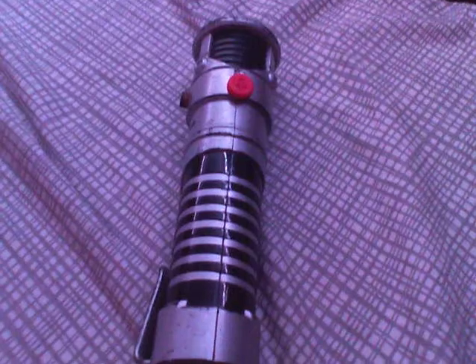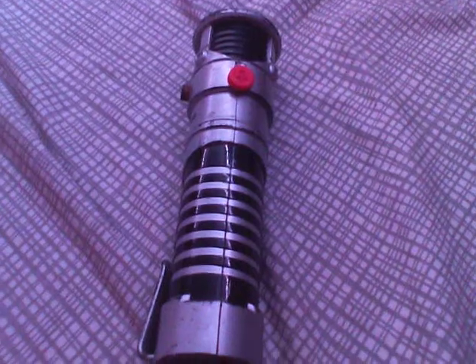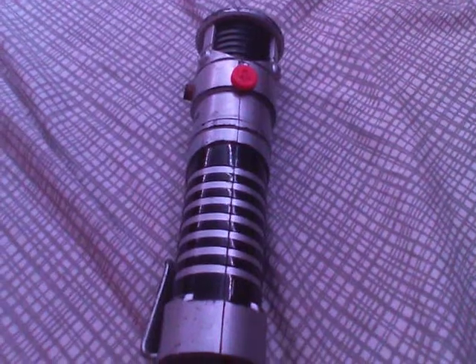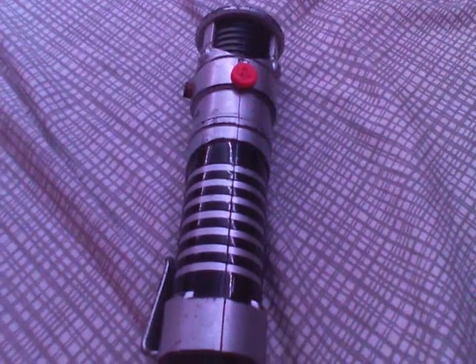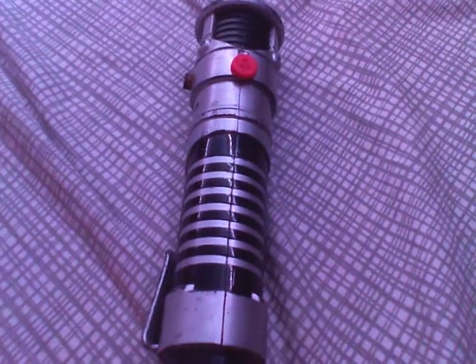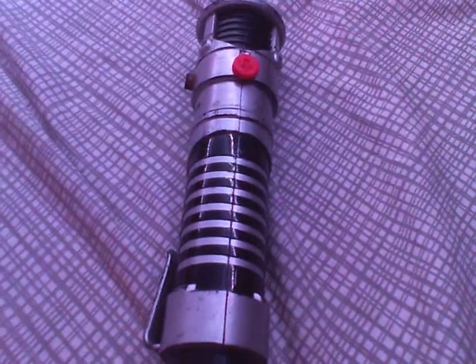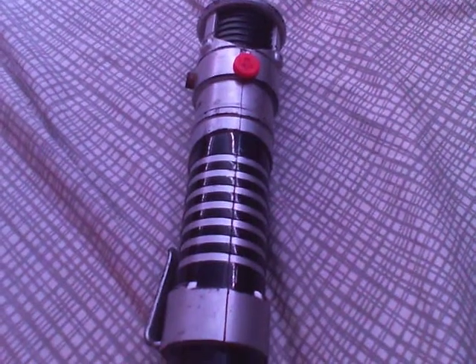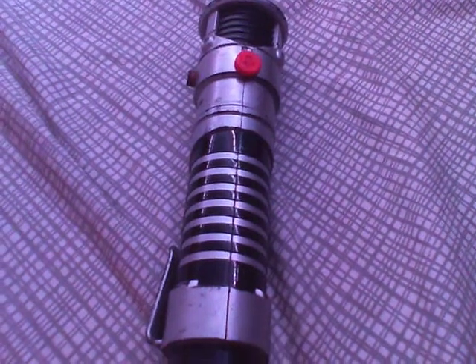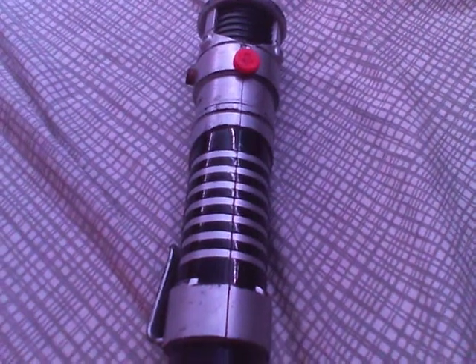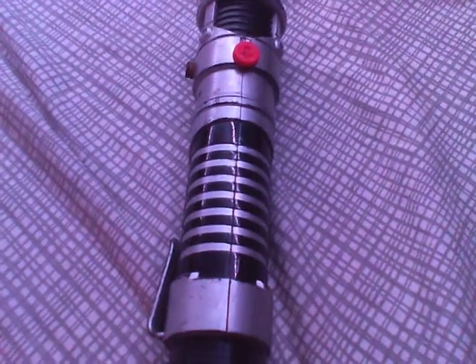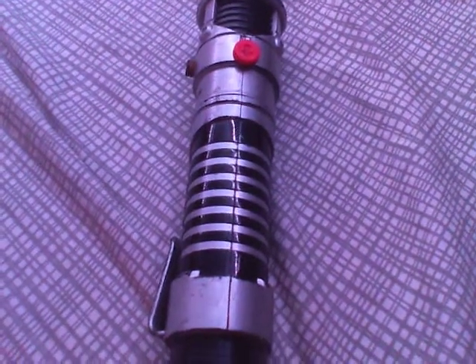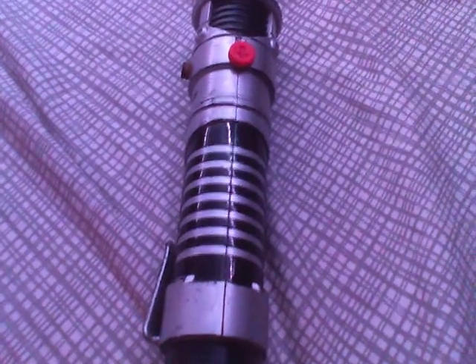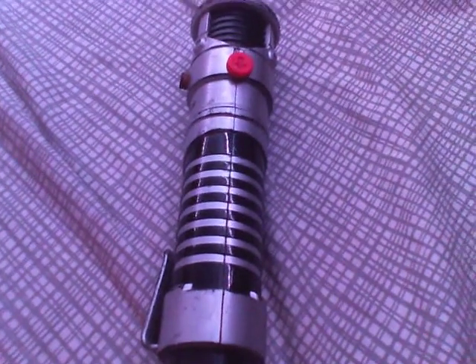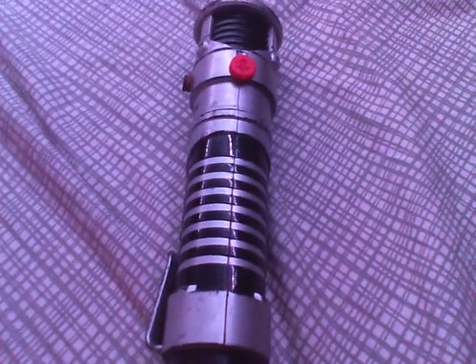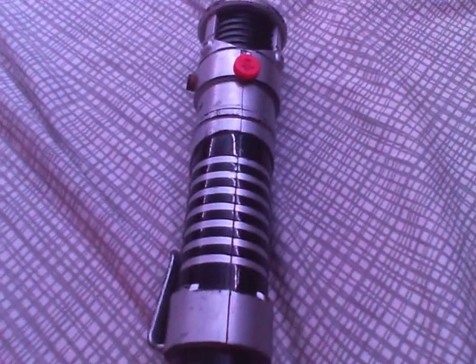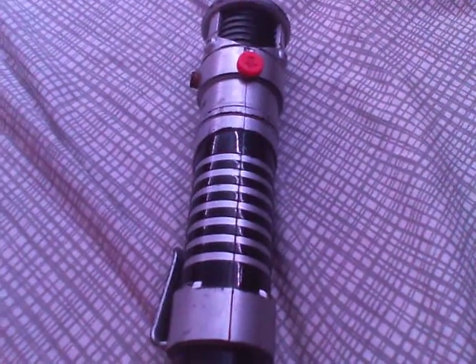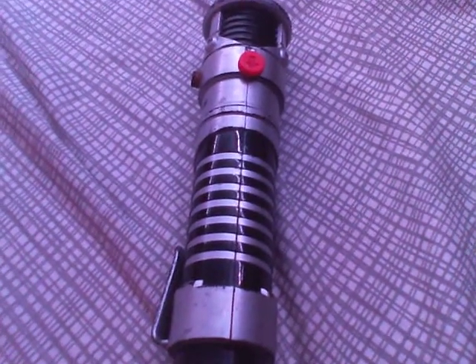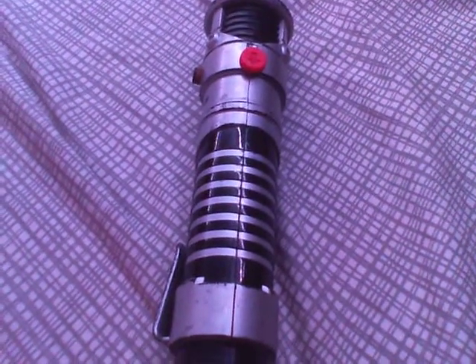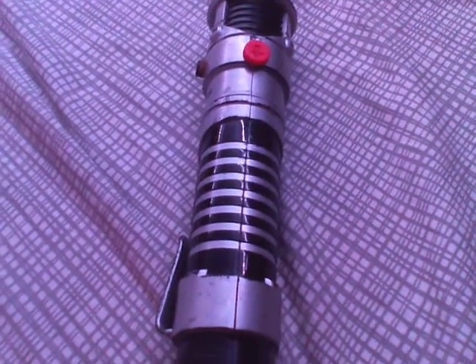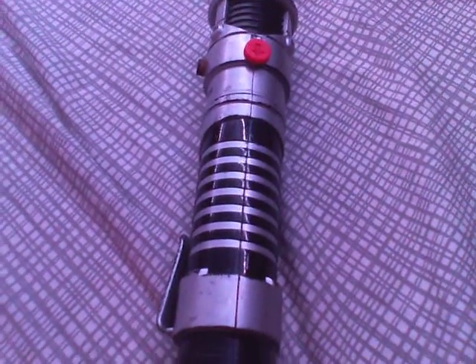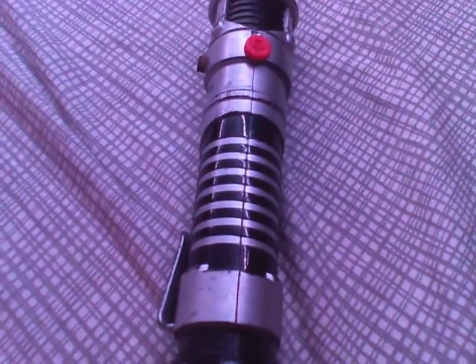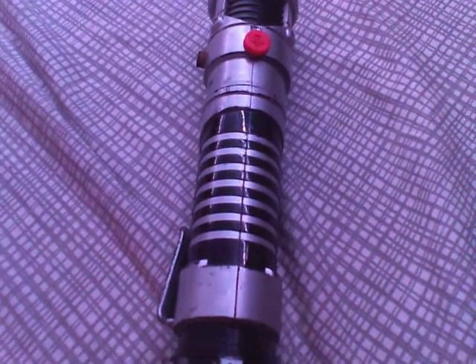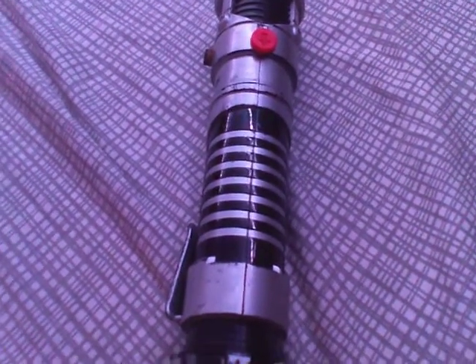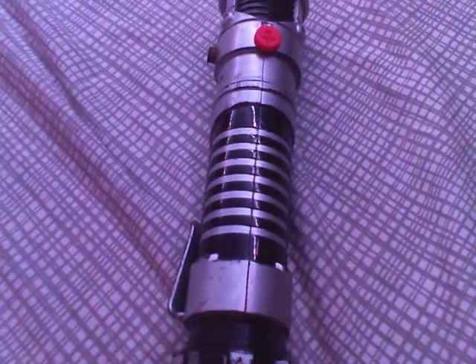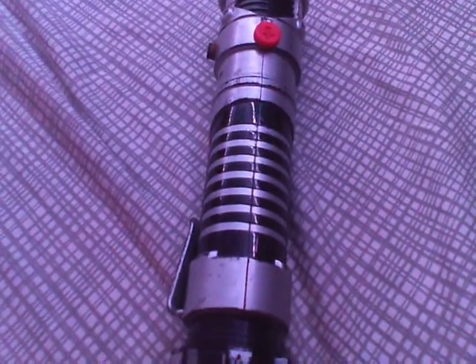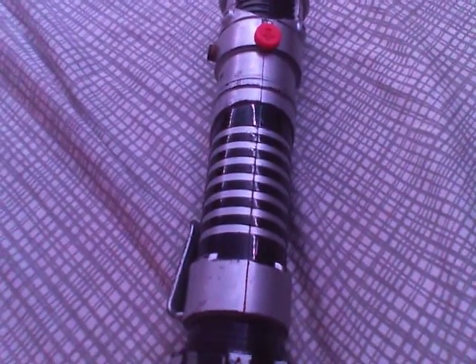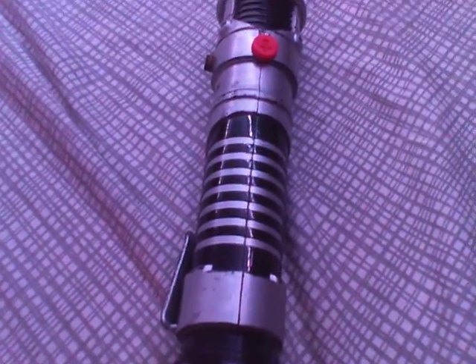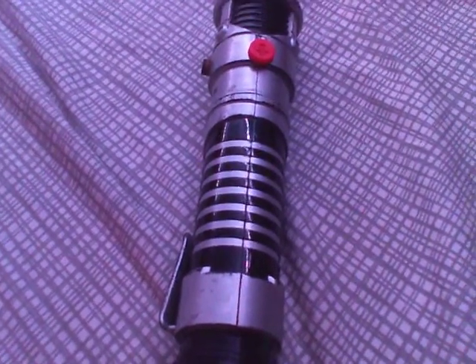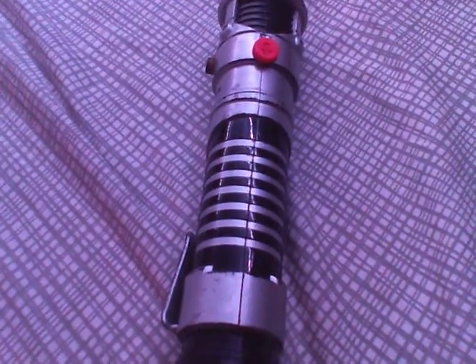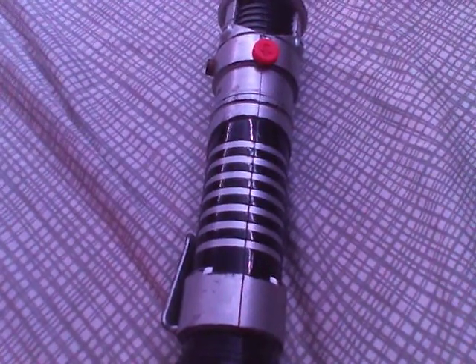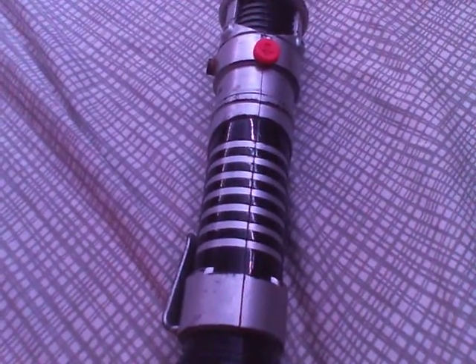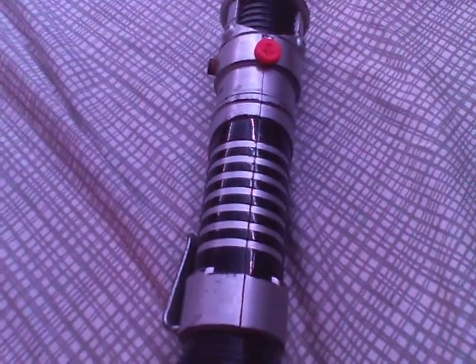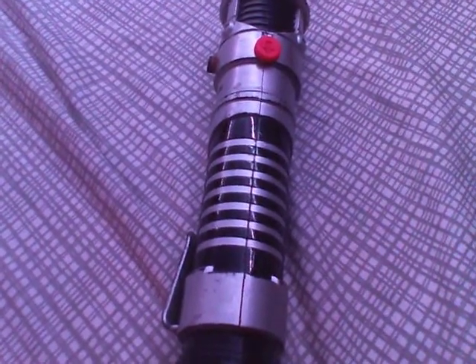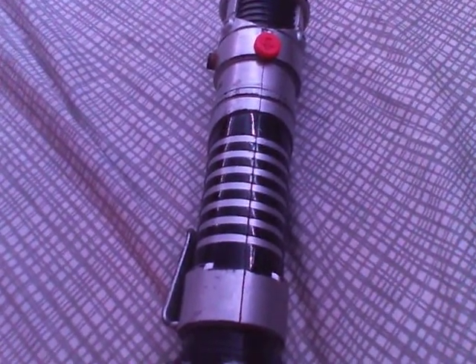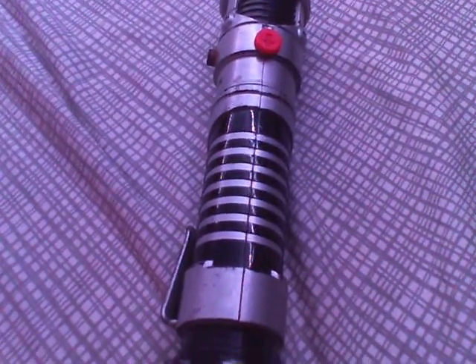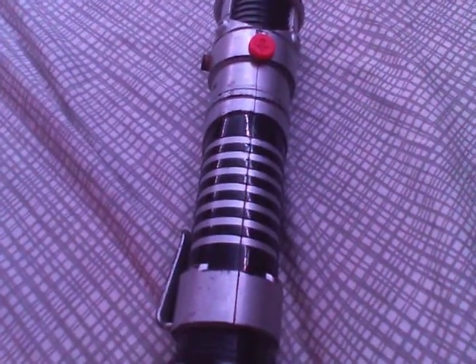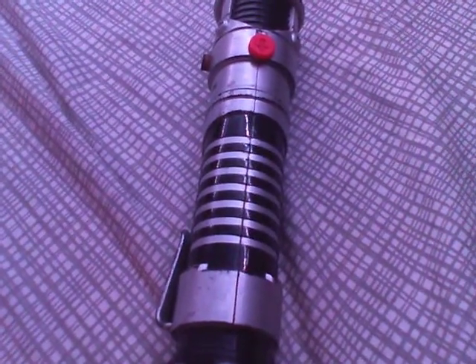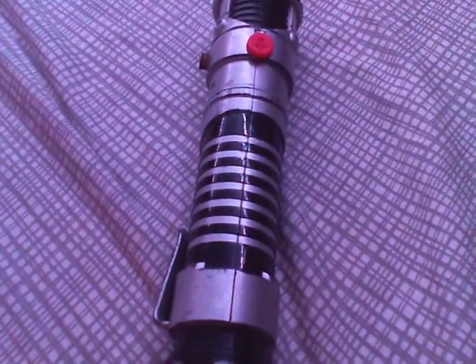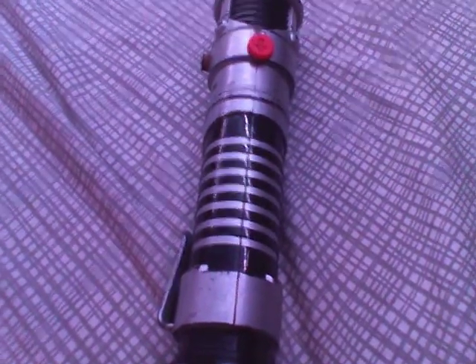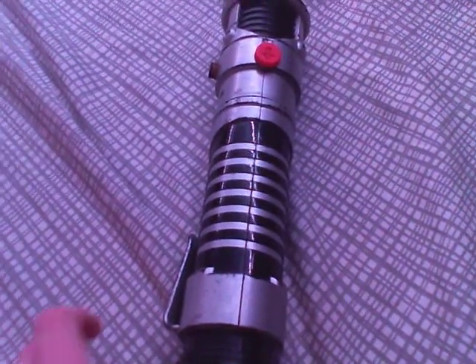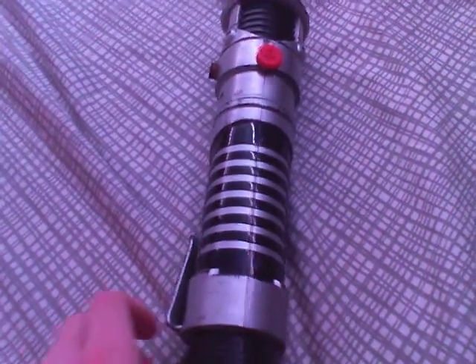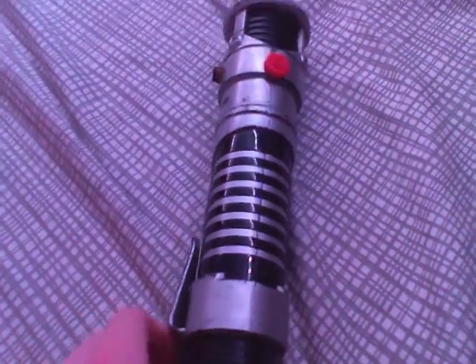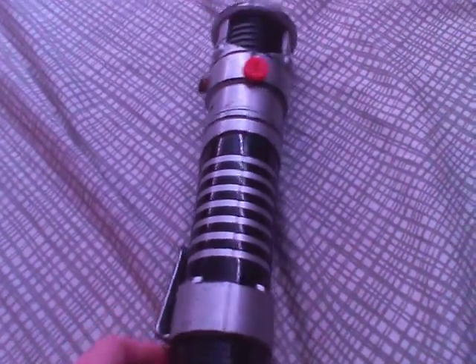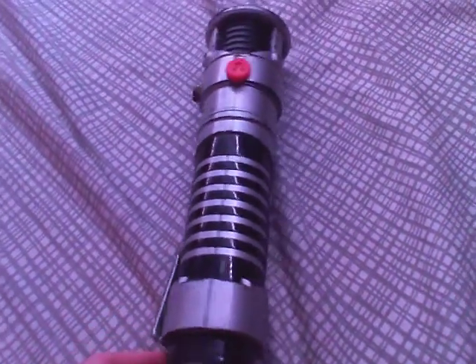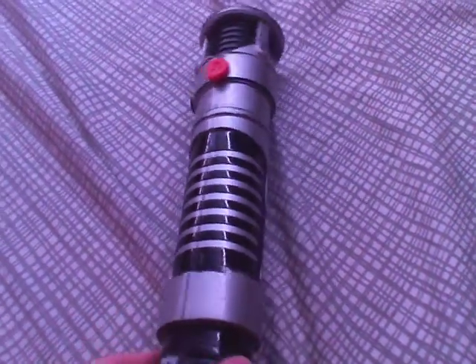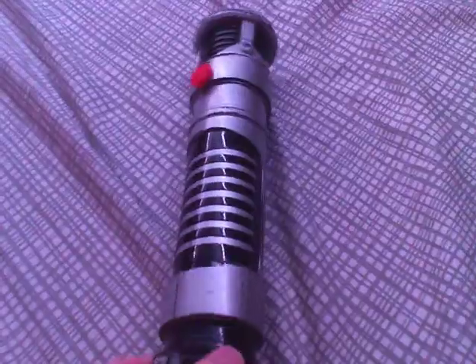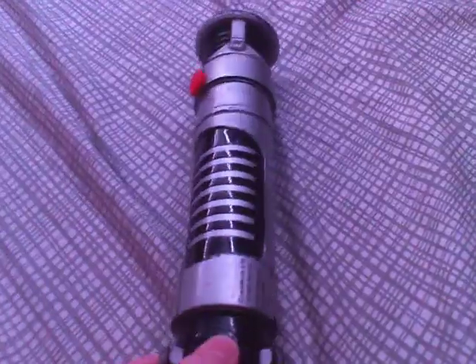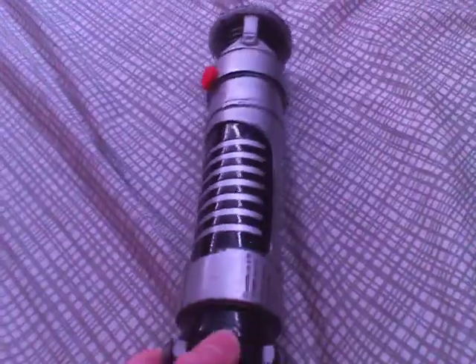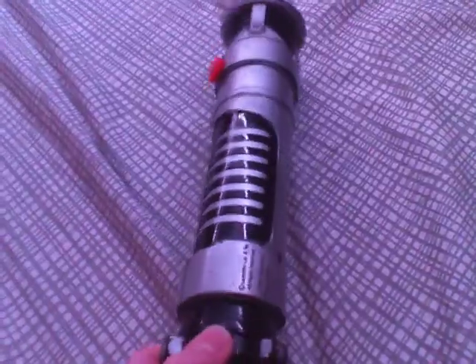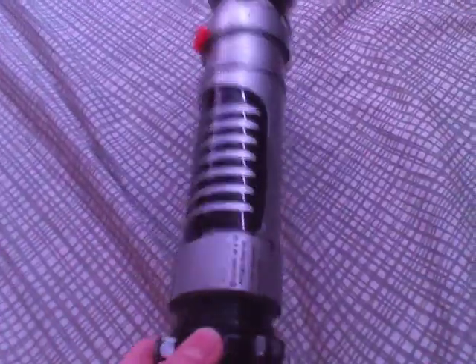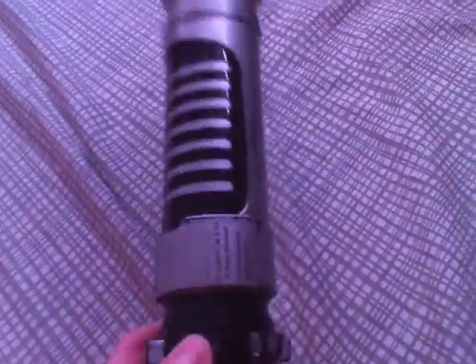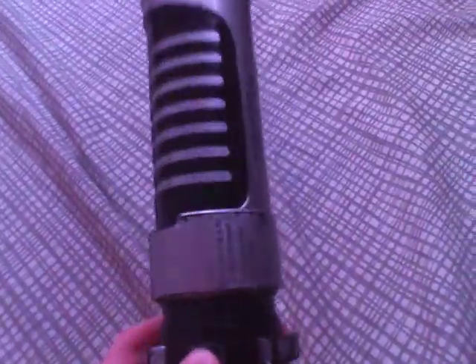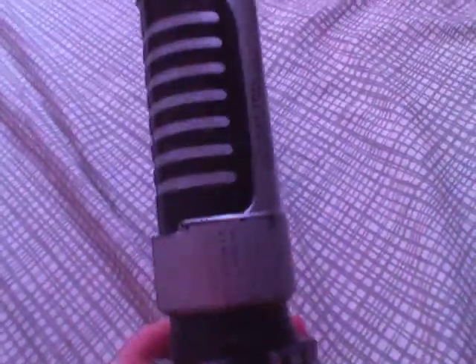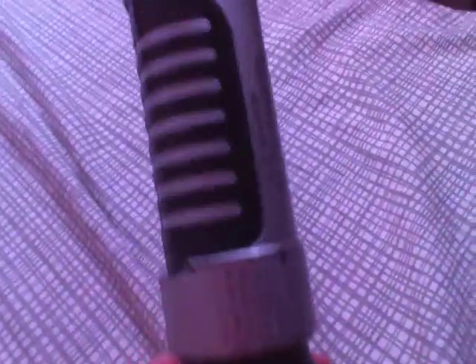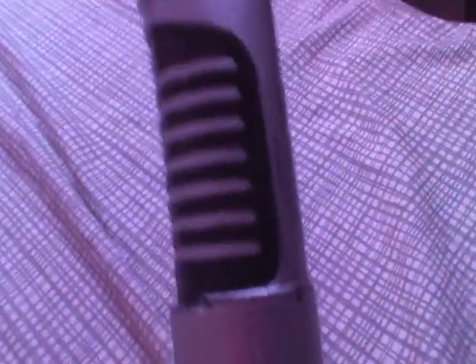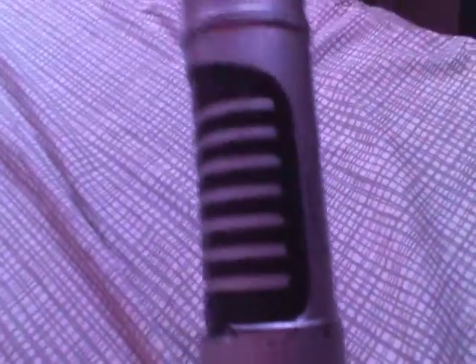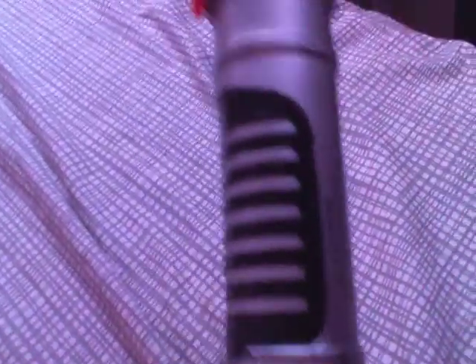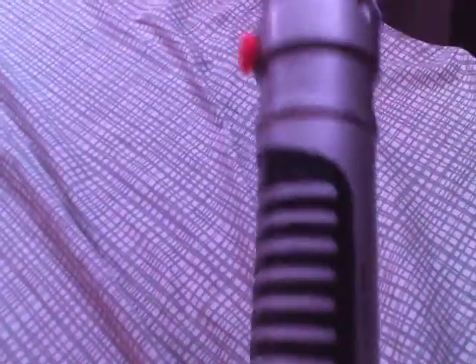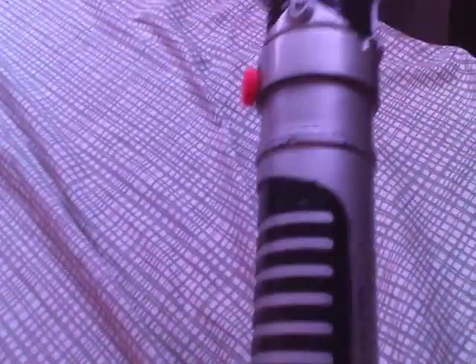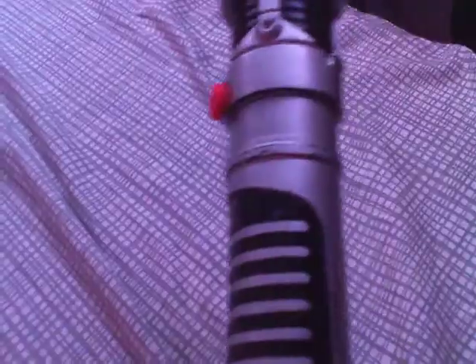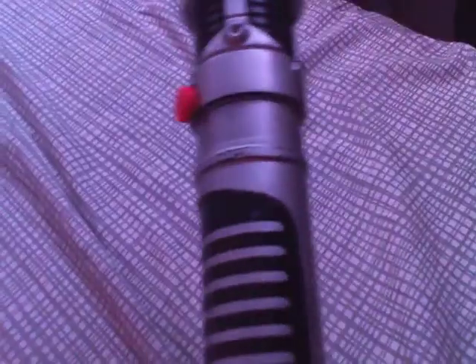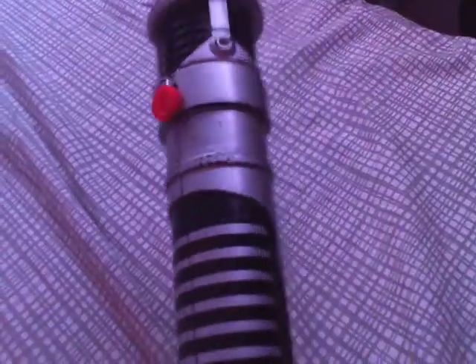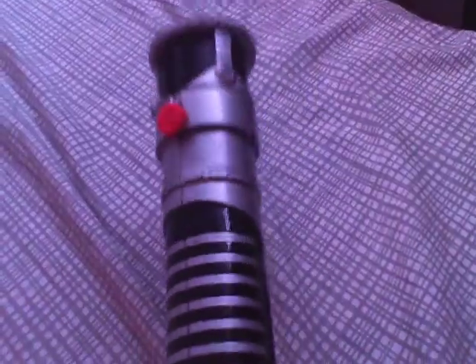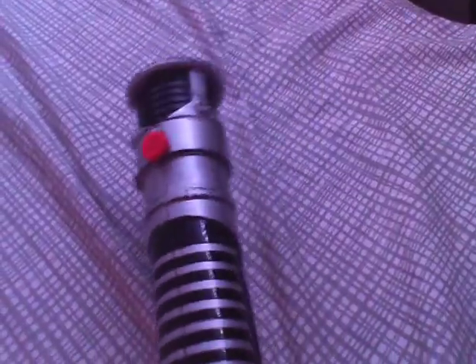Hello everybody, I'm MultiSuperGuy101 here, and this is just a quick video on this lightsaber — the purple one.